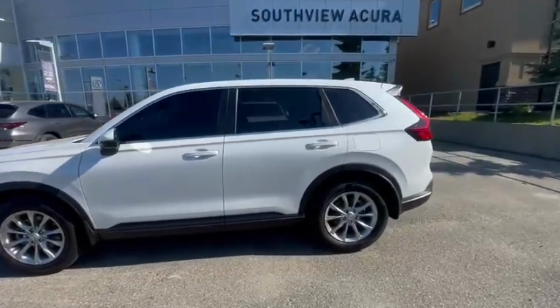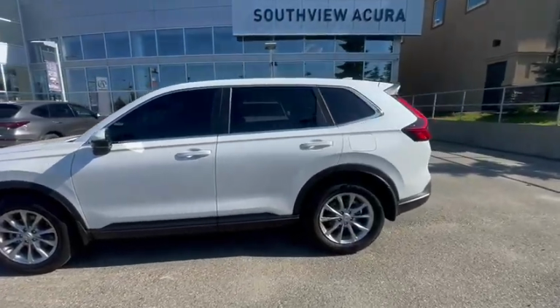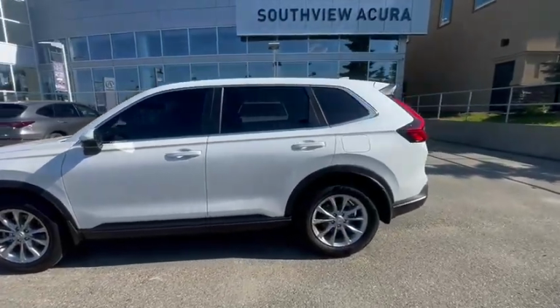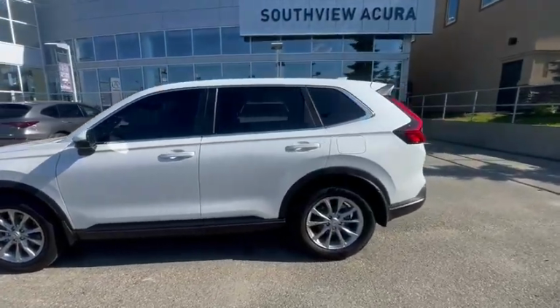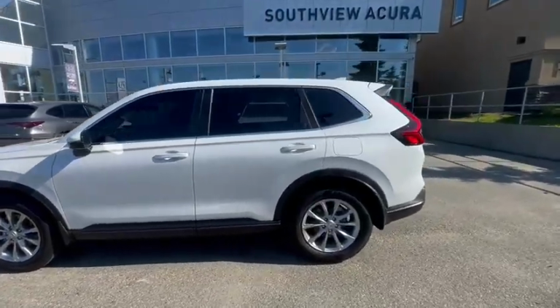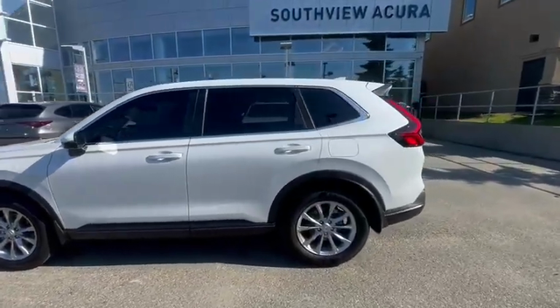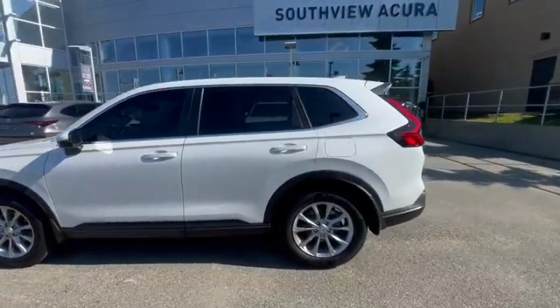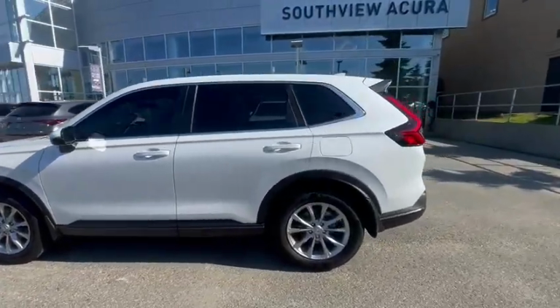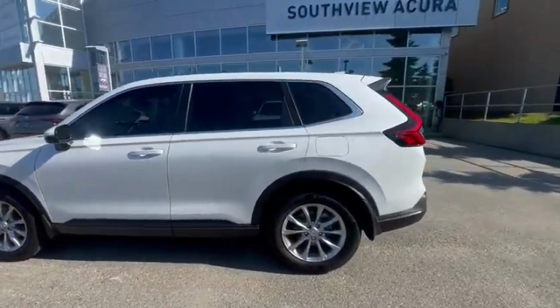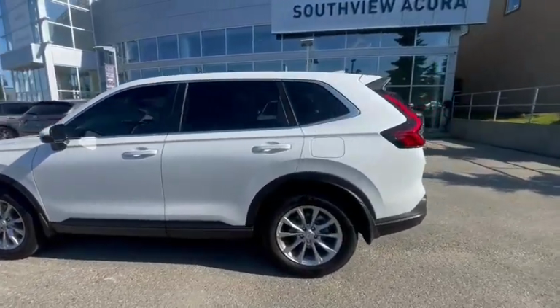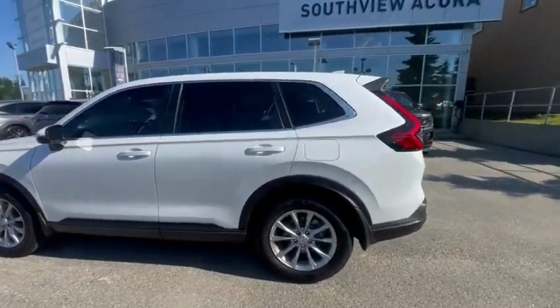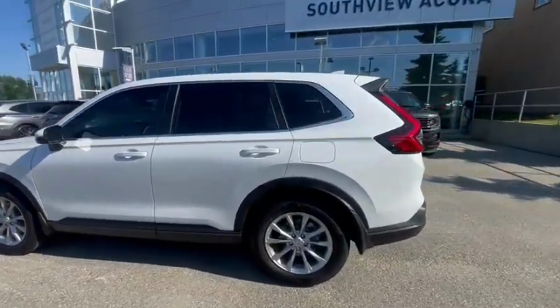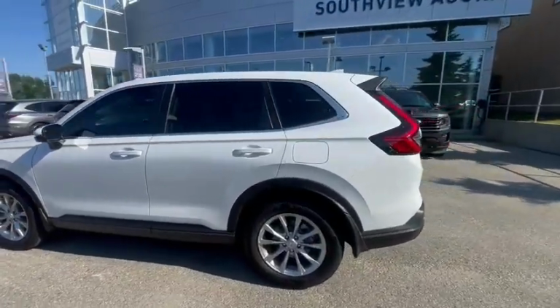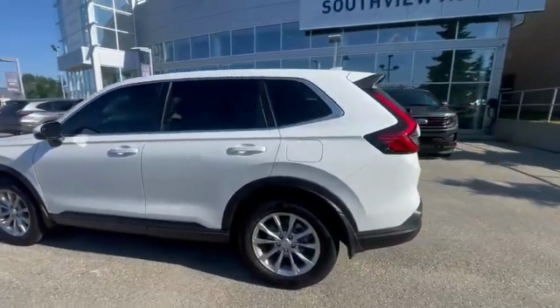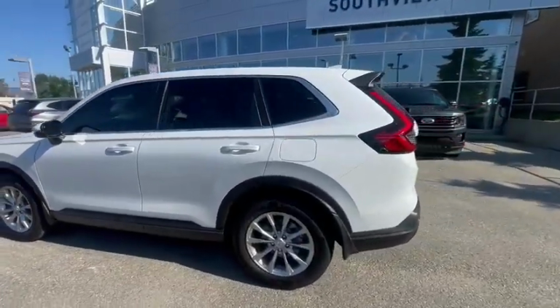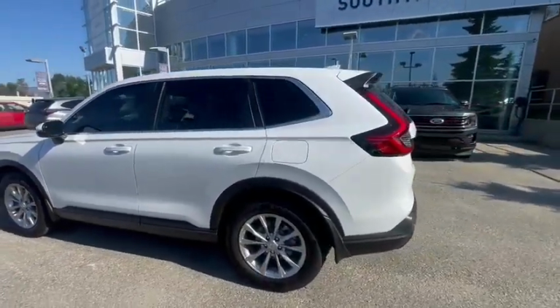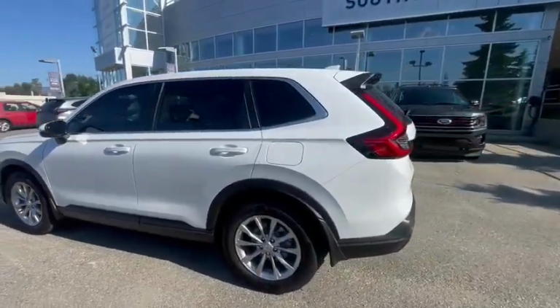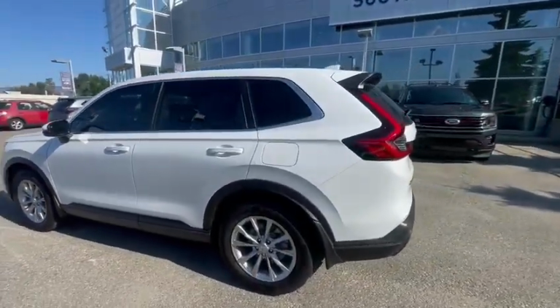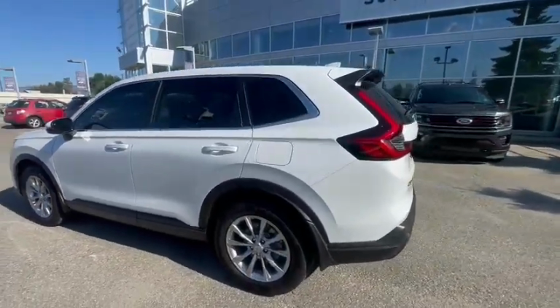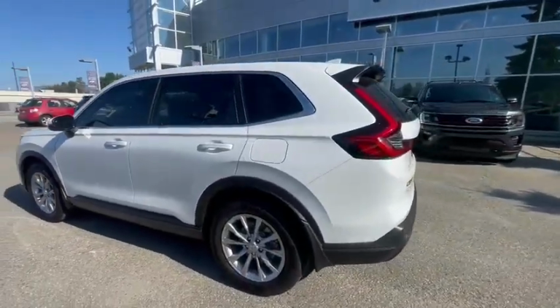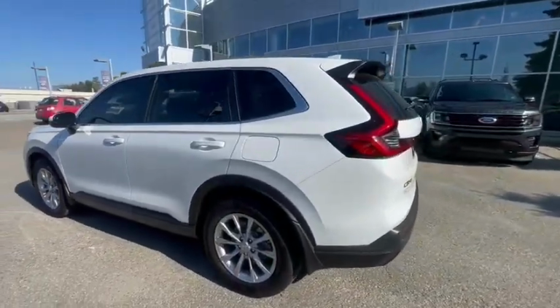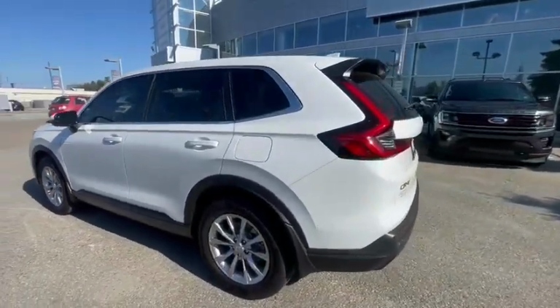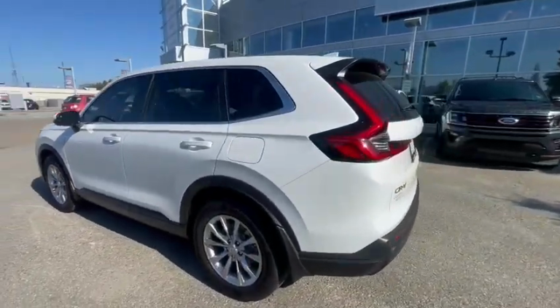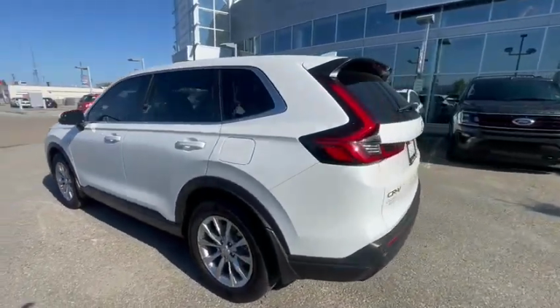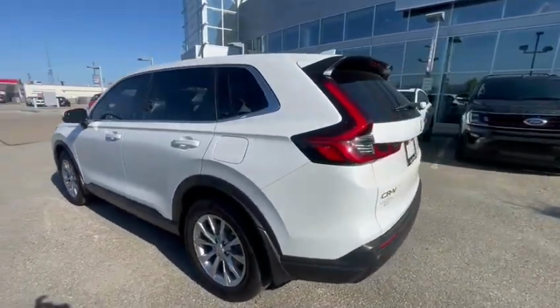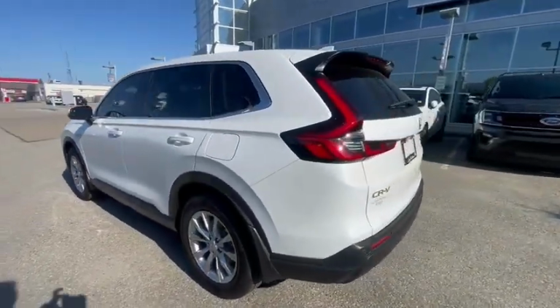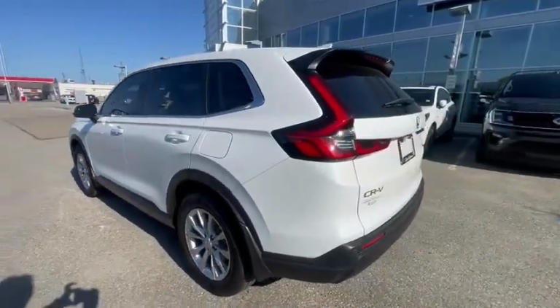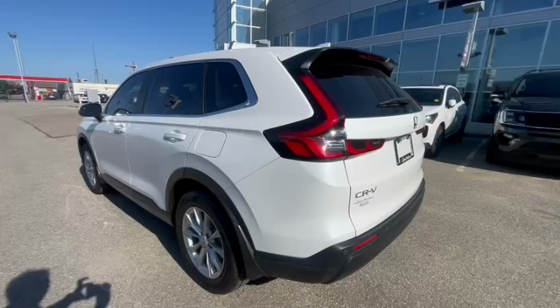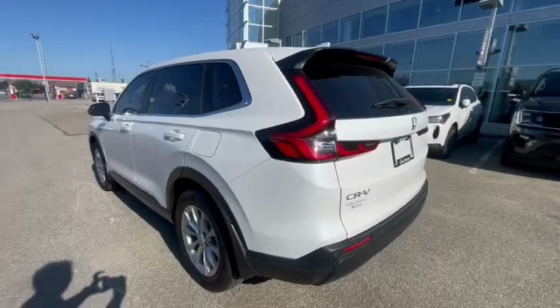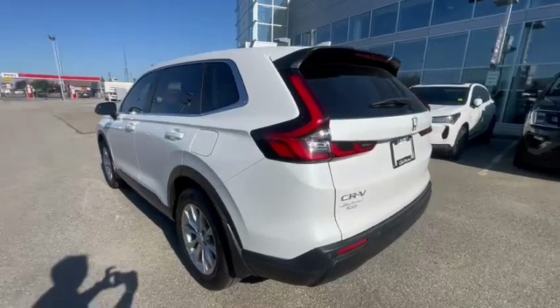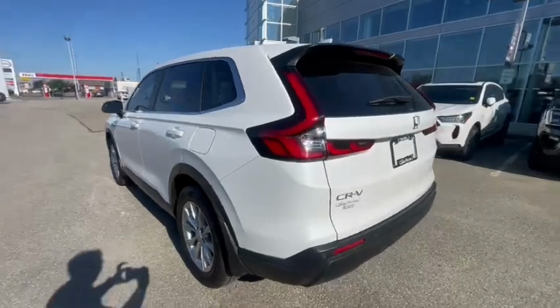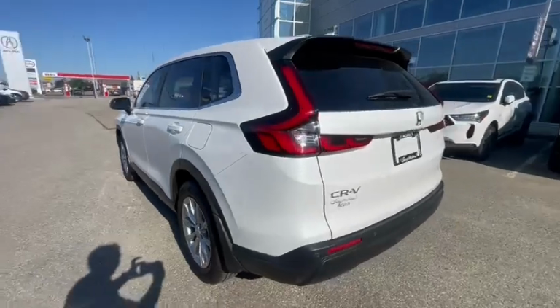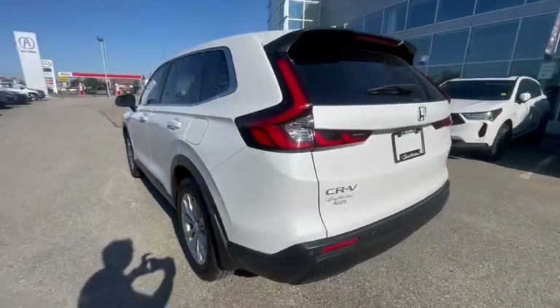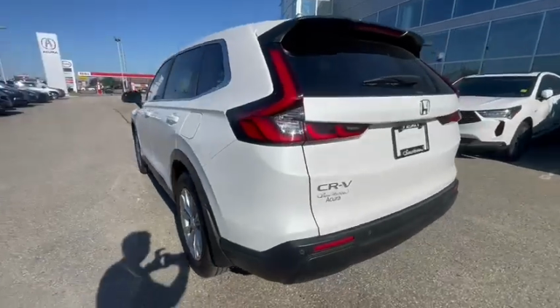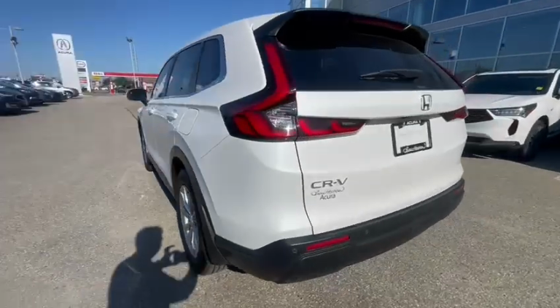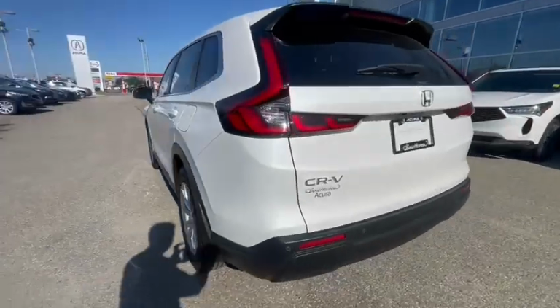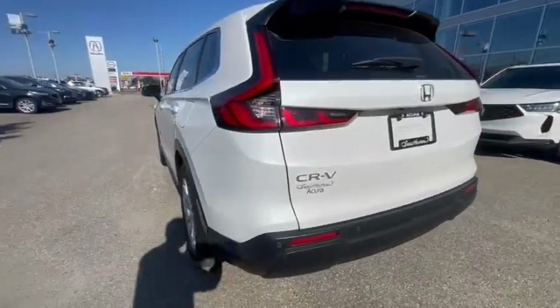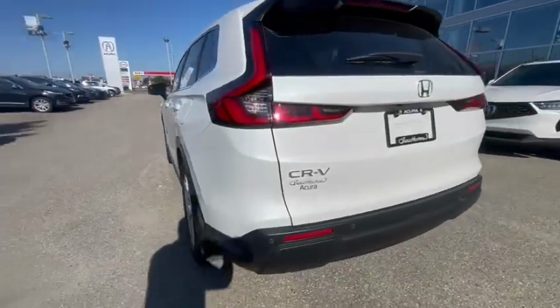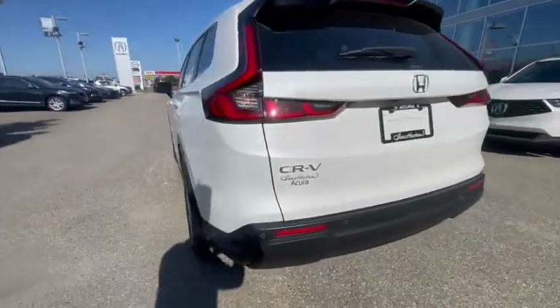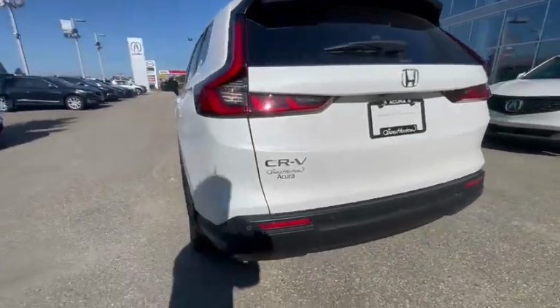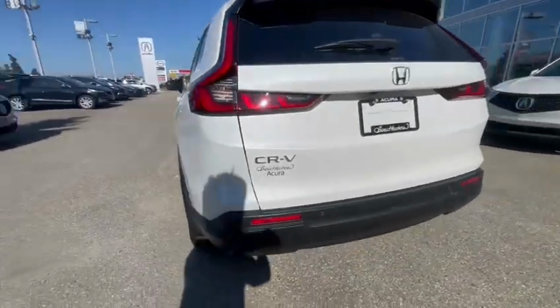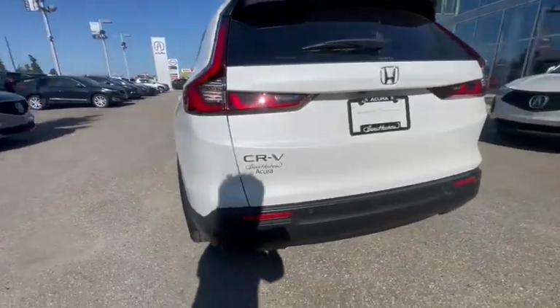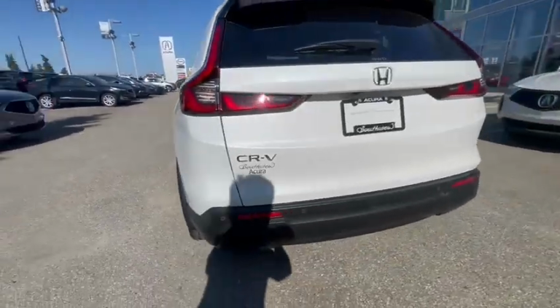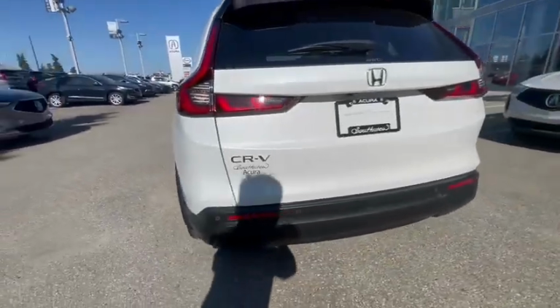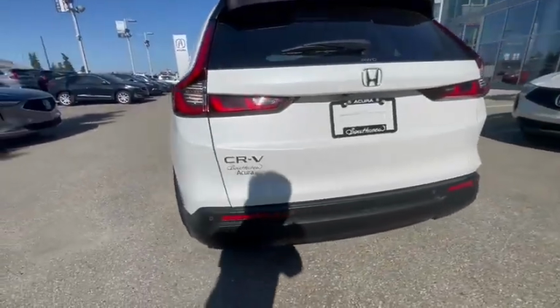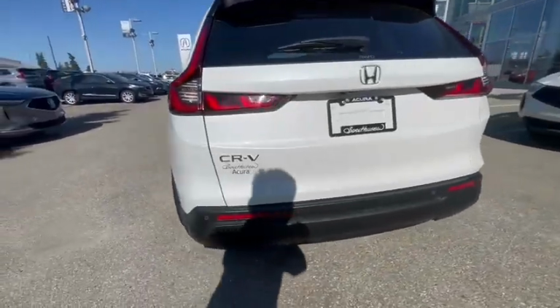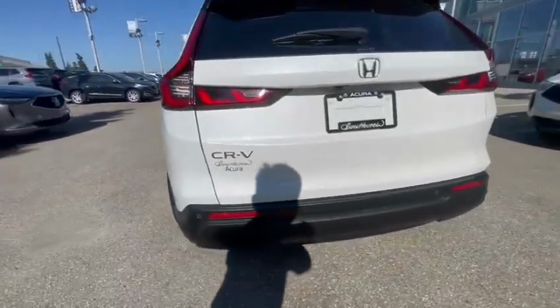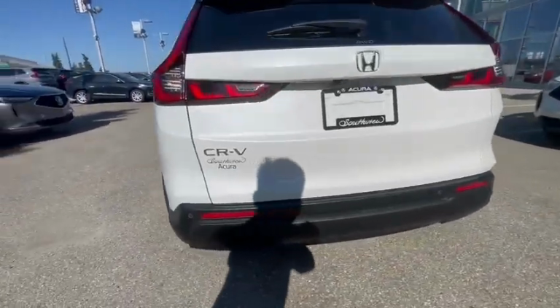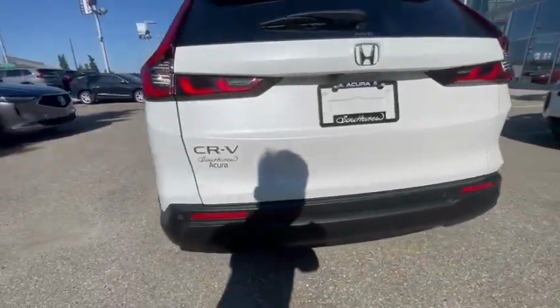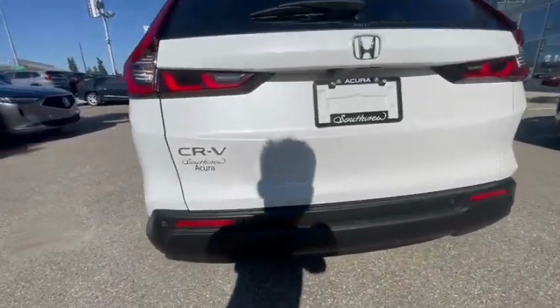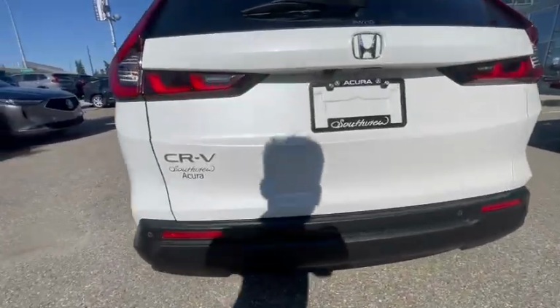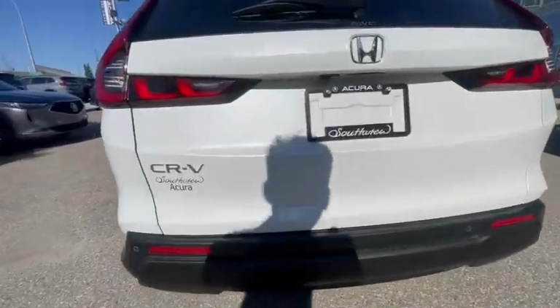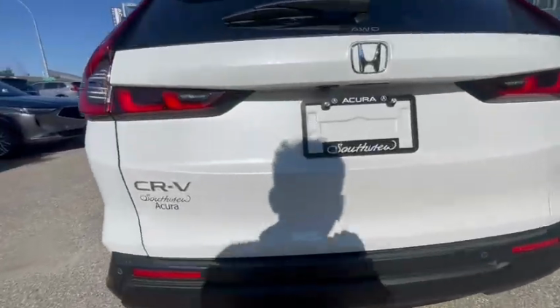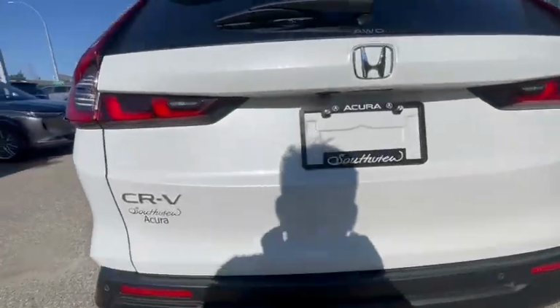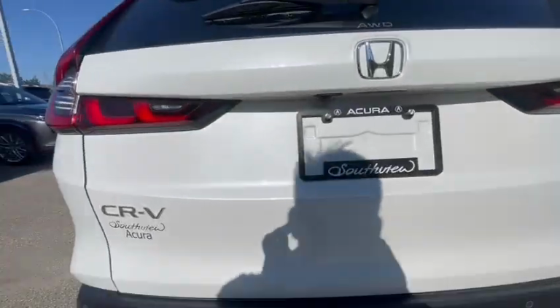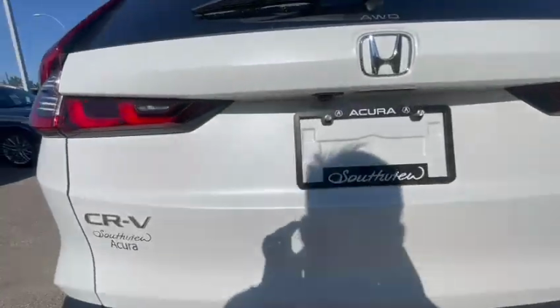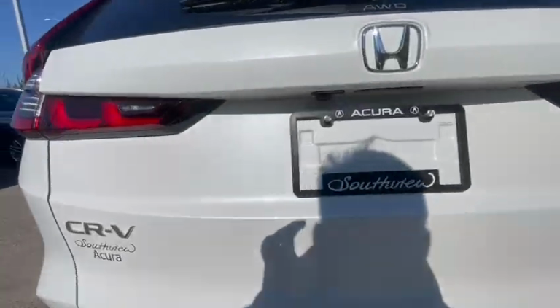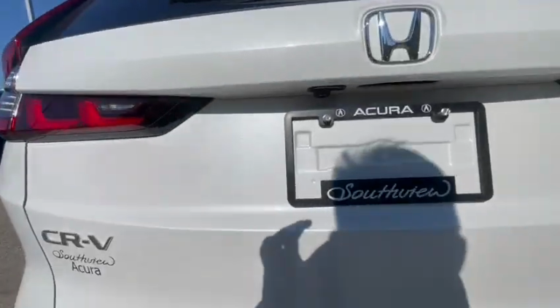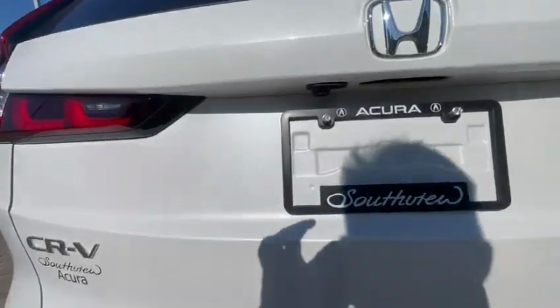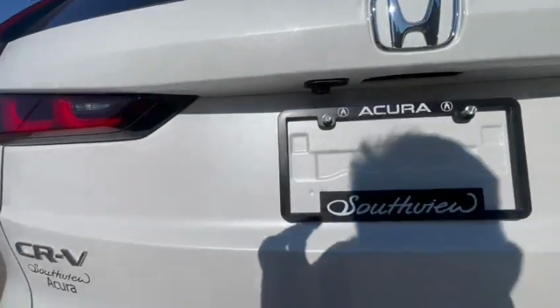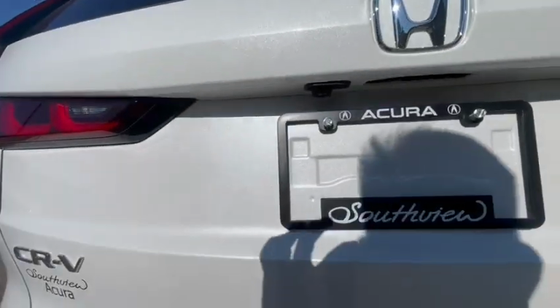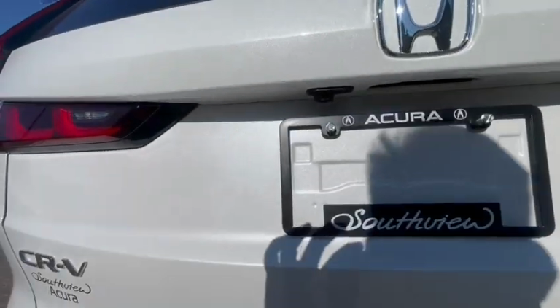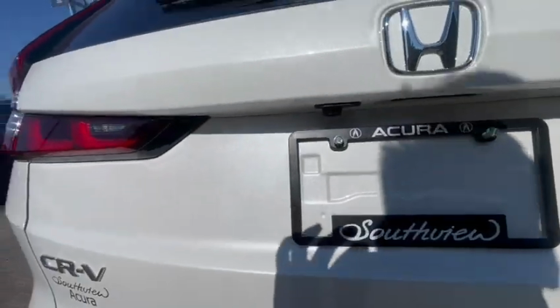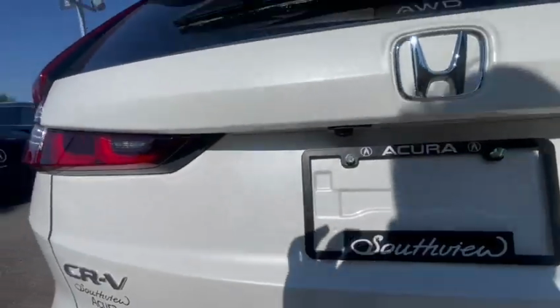Let's make our way to the back. You'll see all your parking sensors around the vehicle, as well as your backup camera.